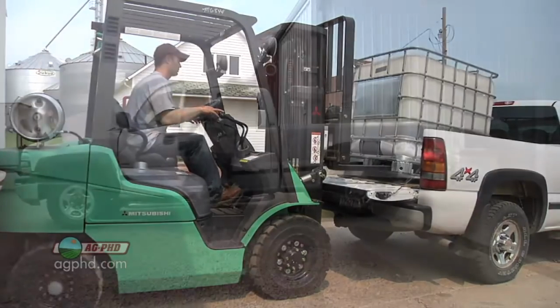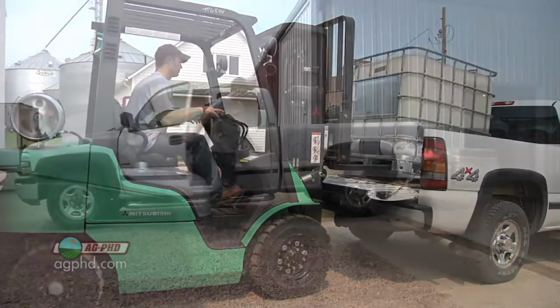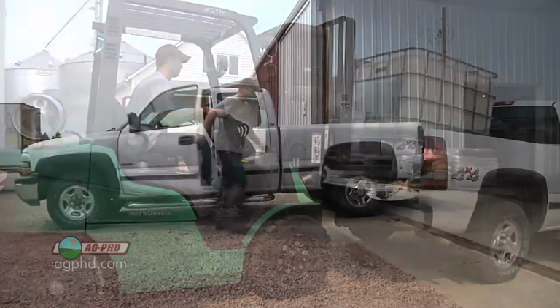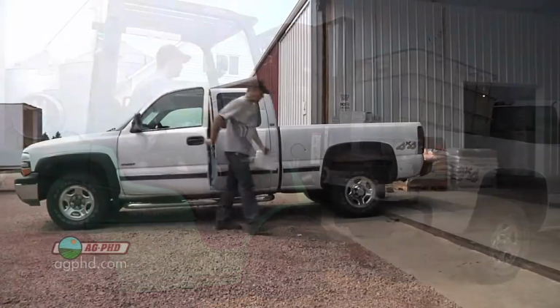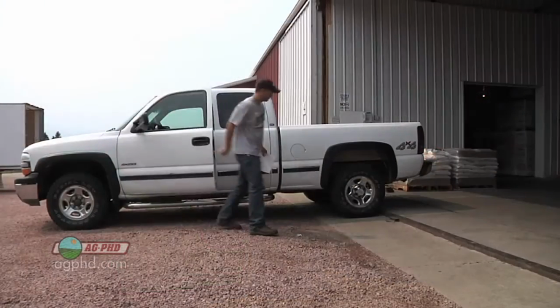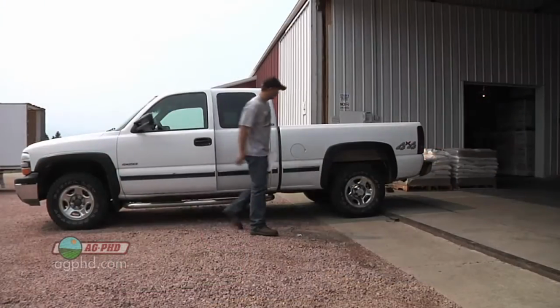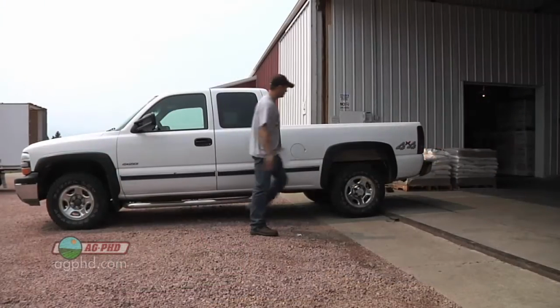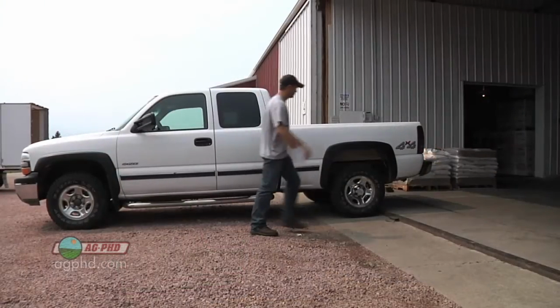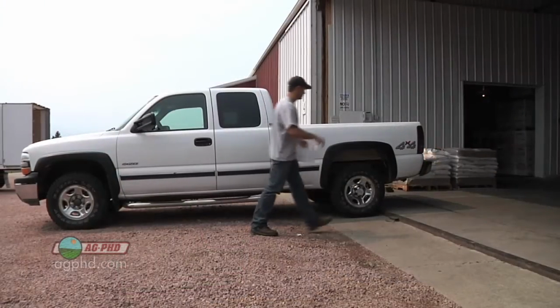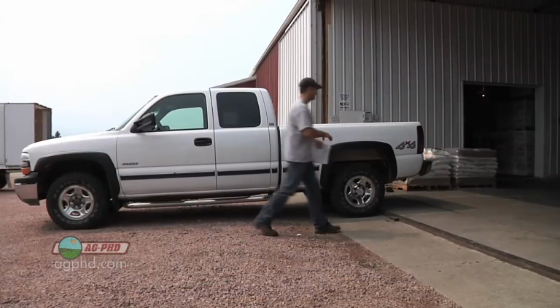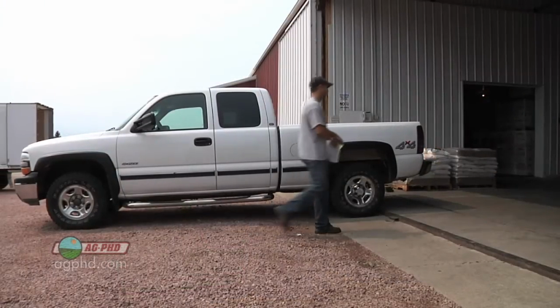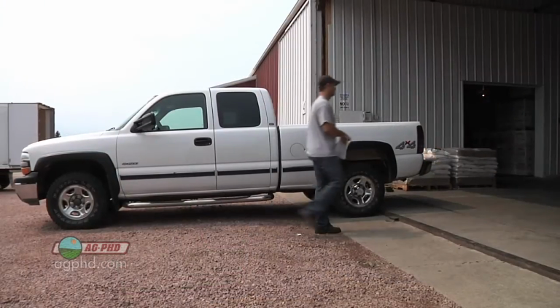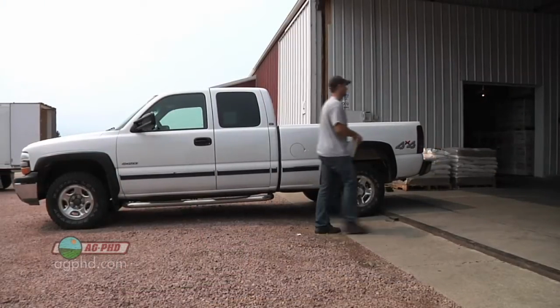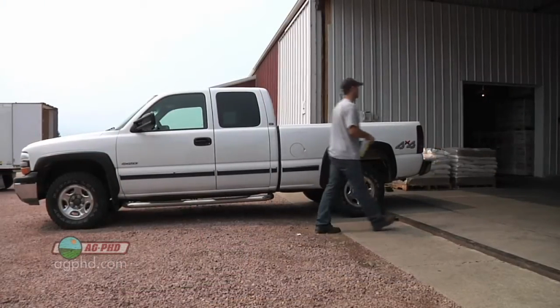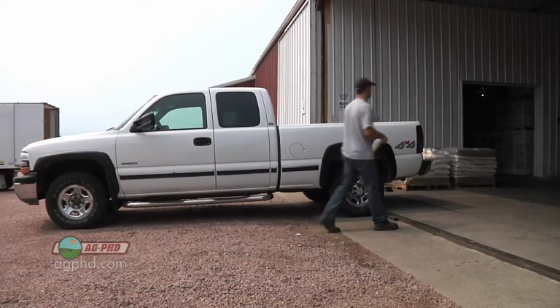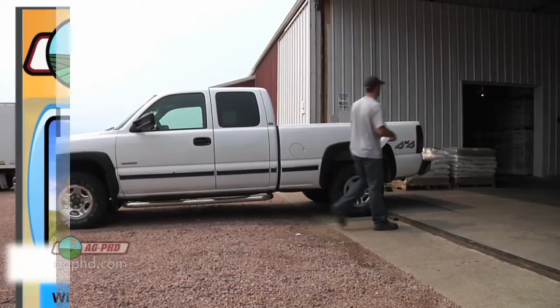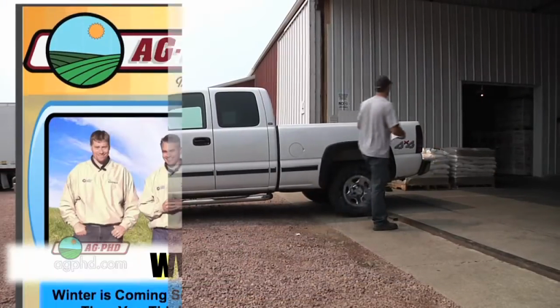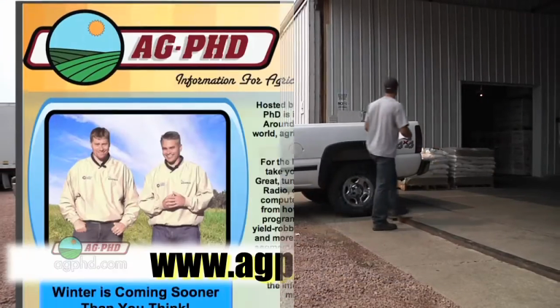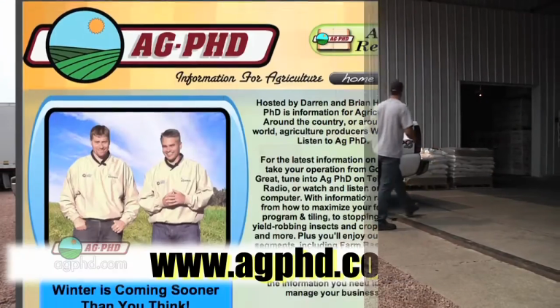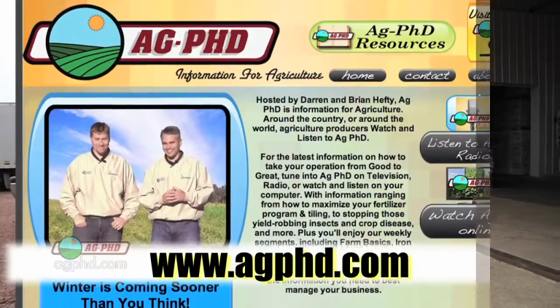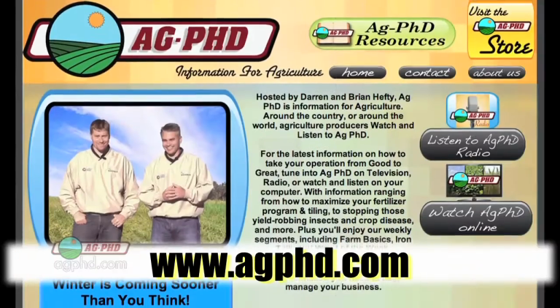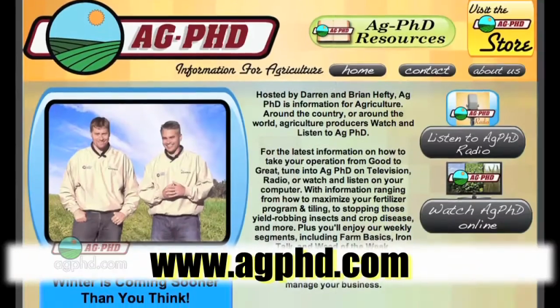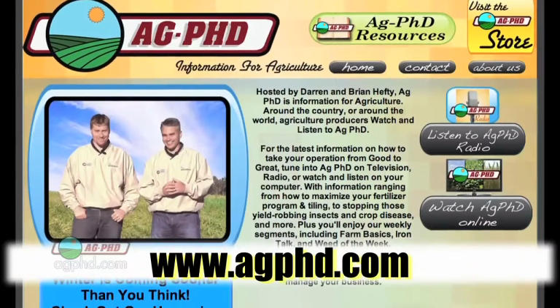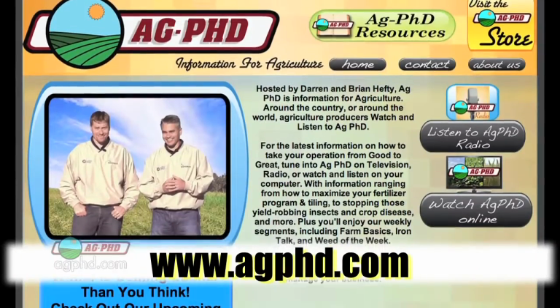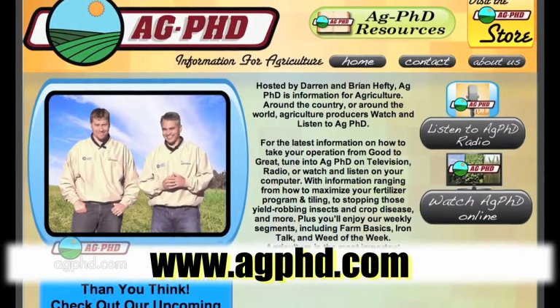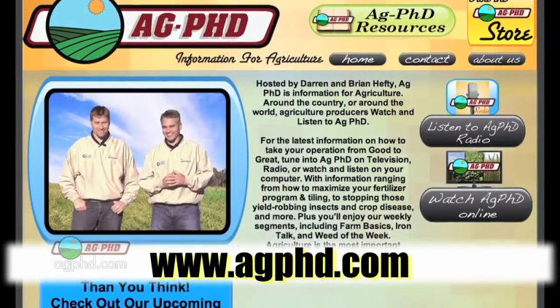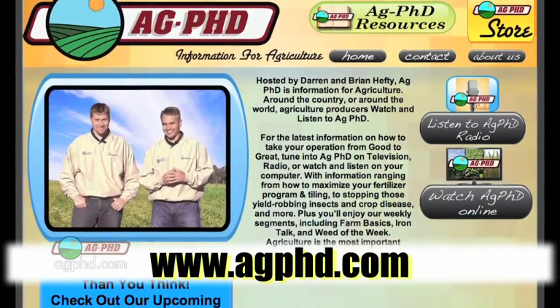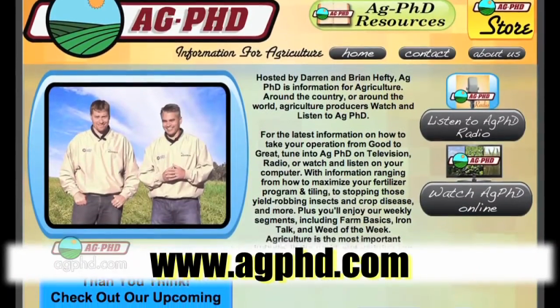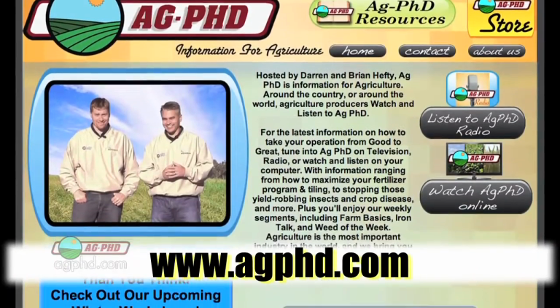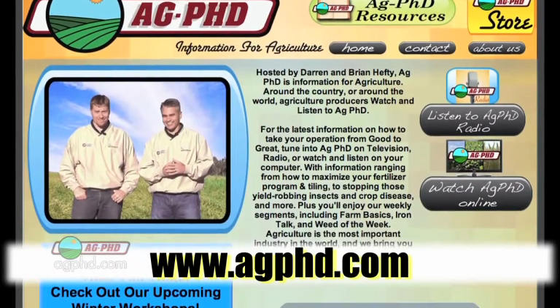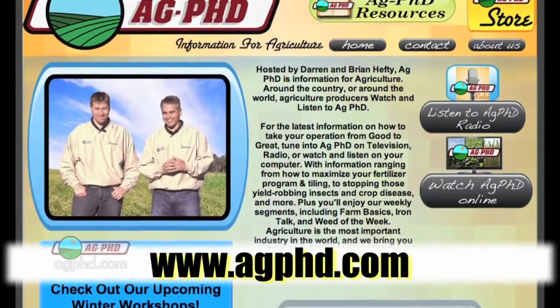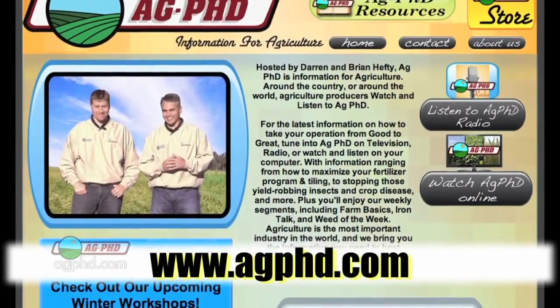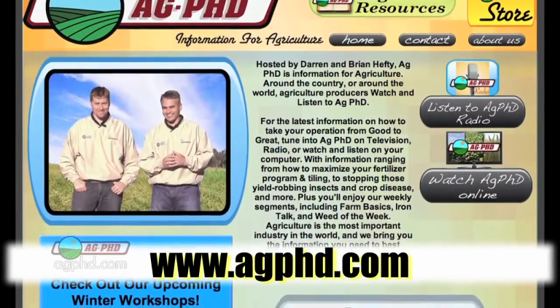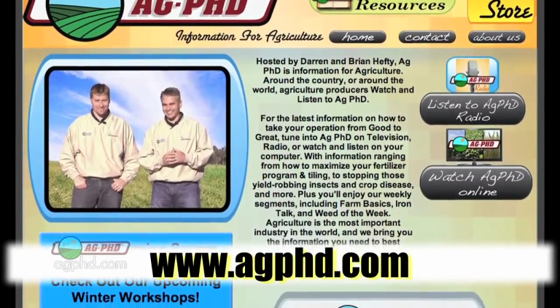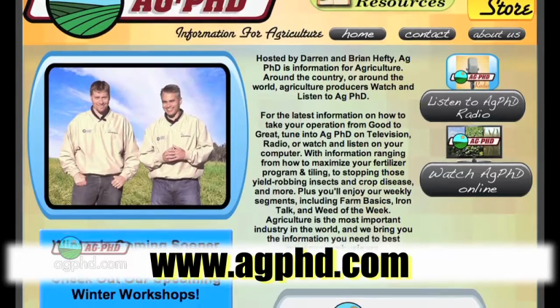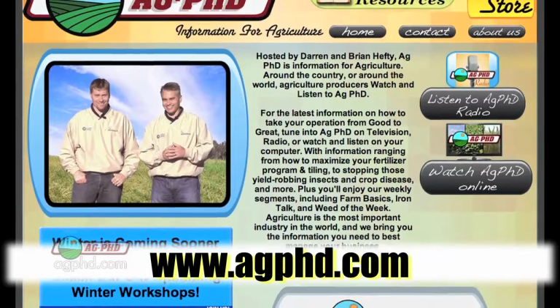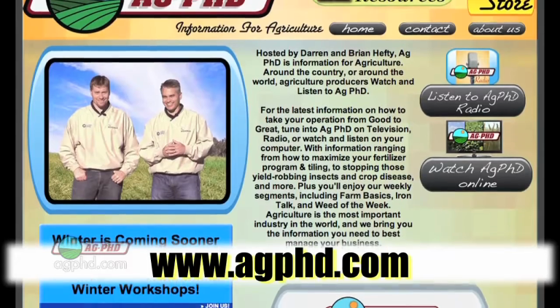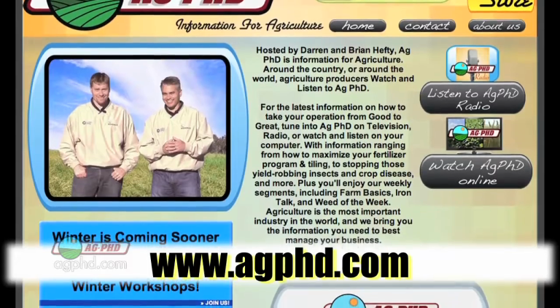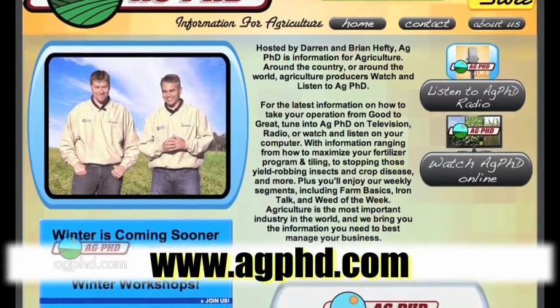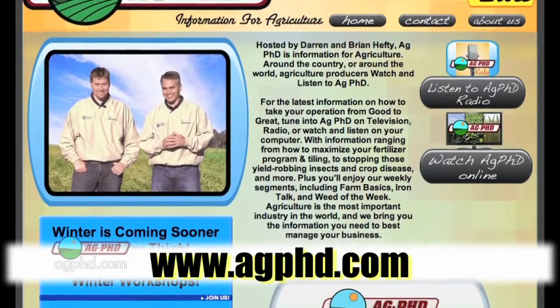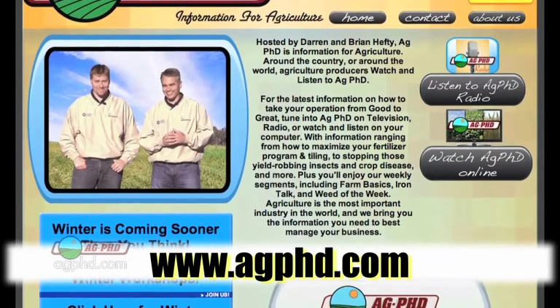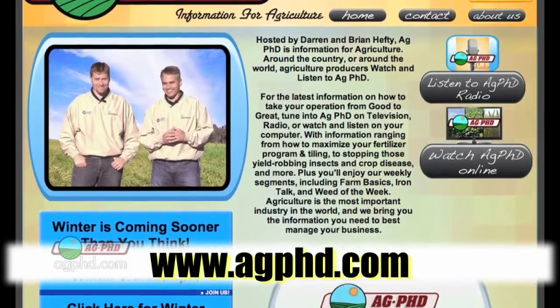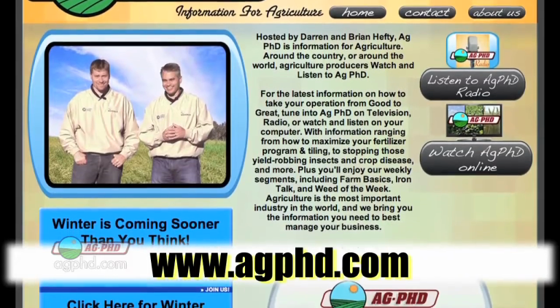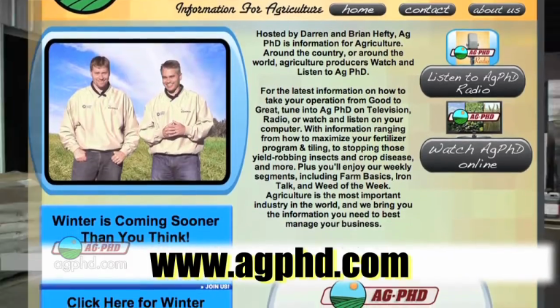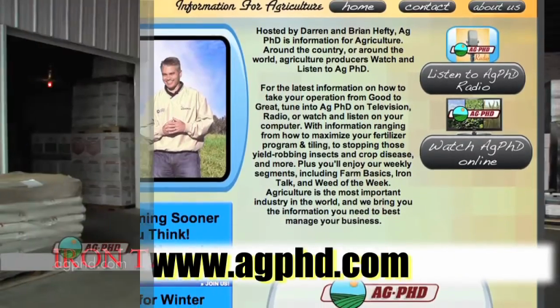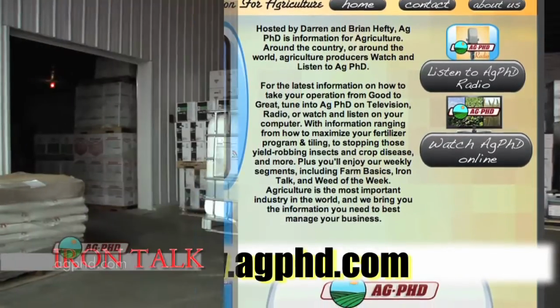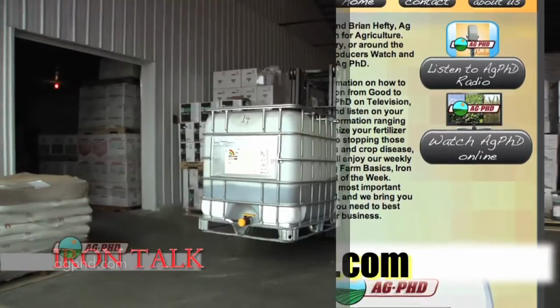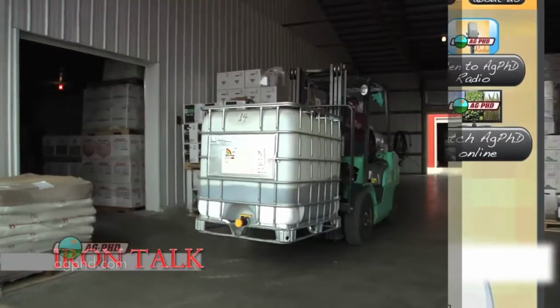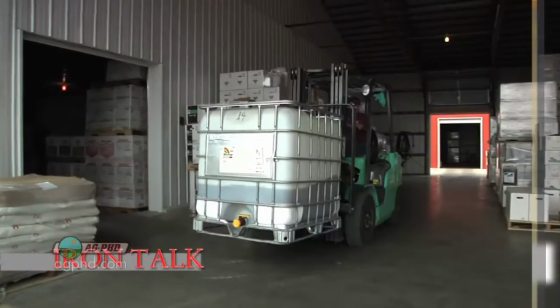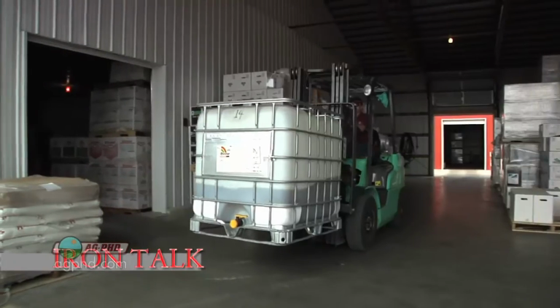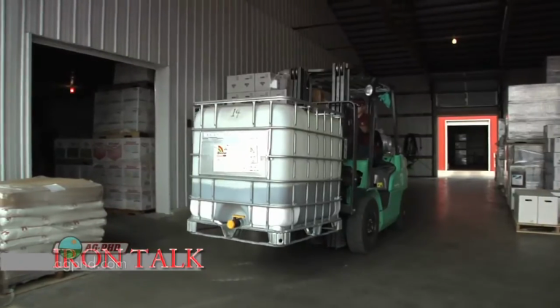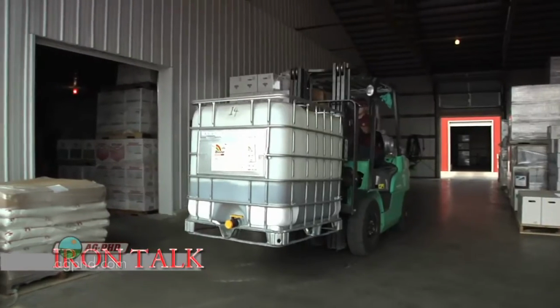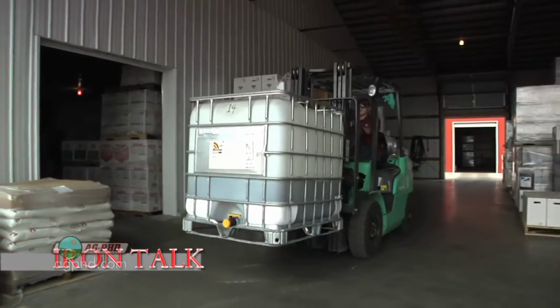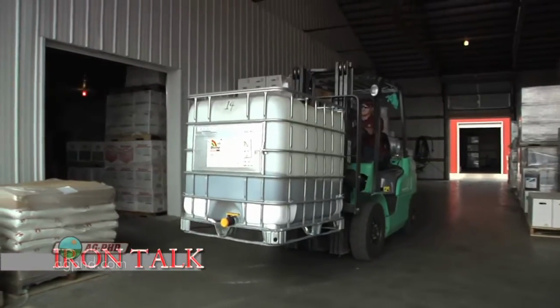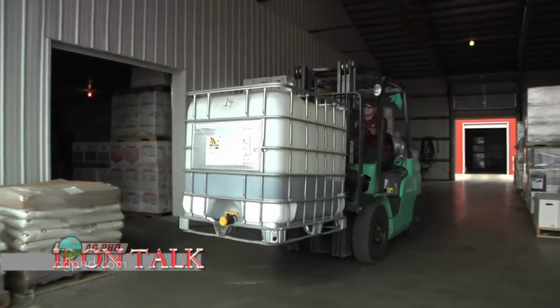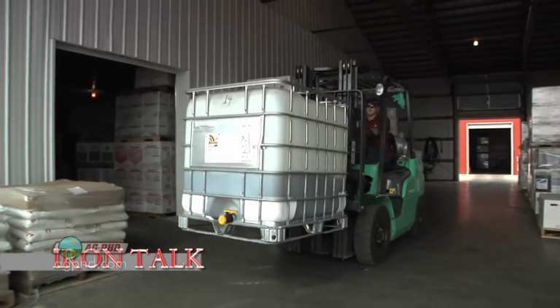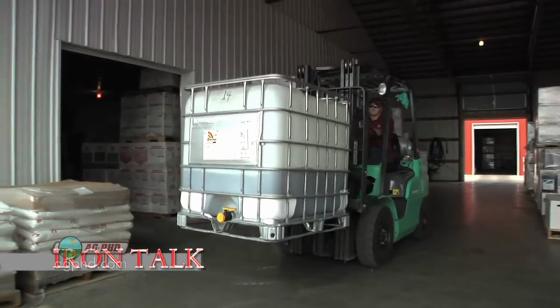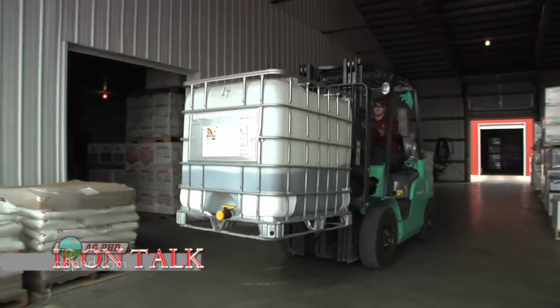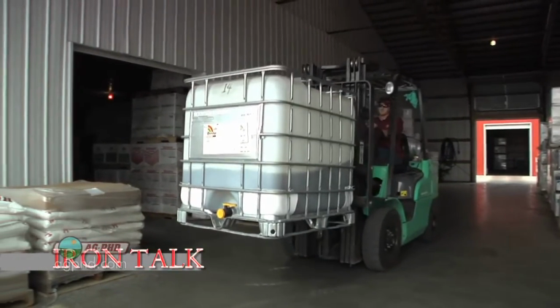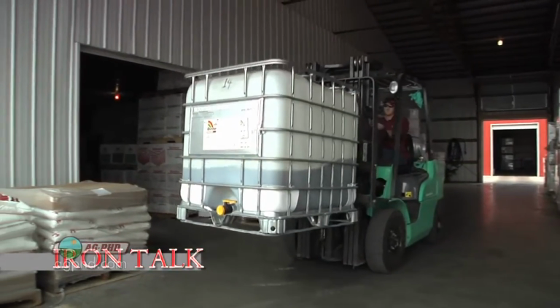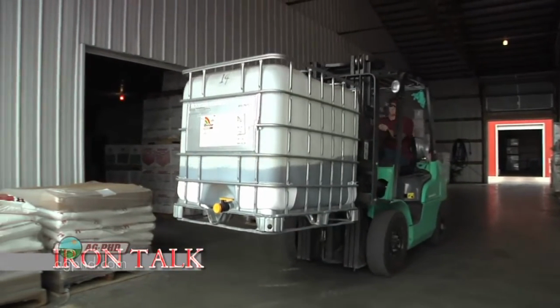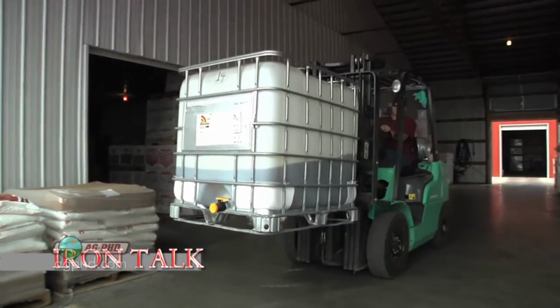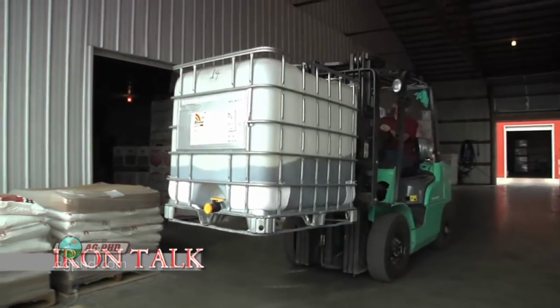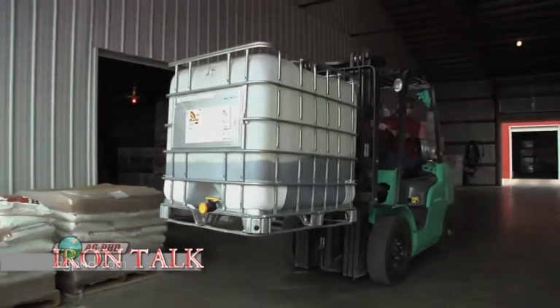If you do, talk to your chemical dealer, or you can find more information at agphd.com. That's all for today's Iron Talk, and now back to the show.